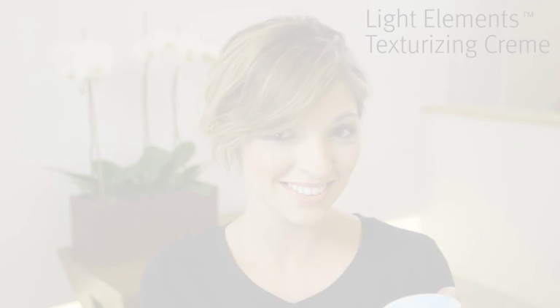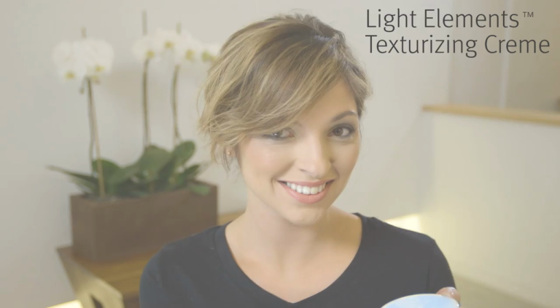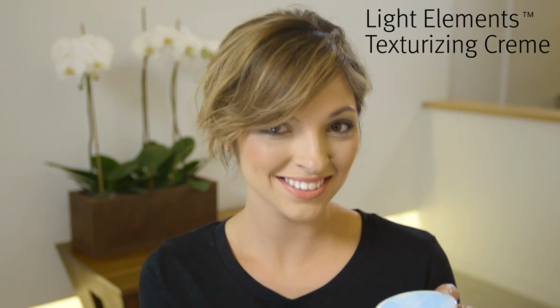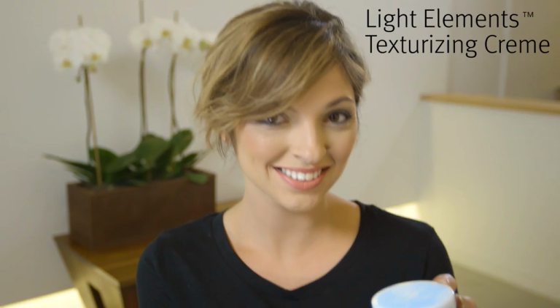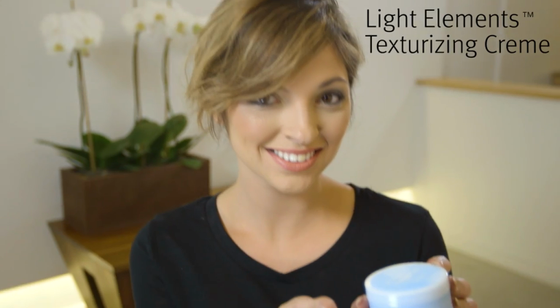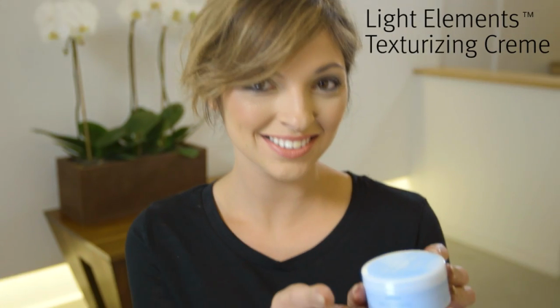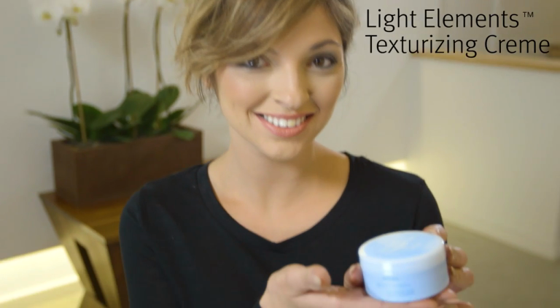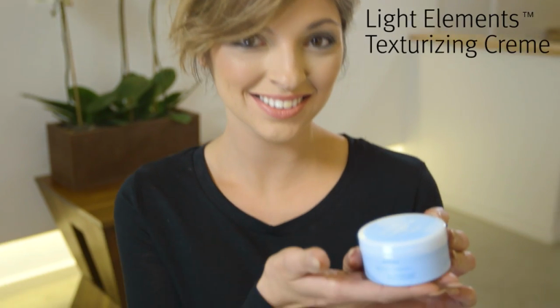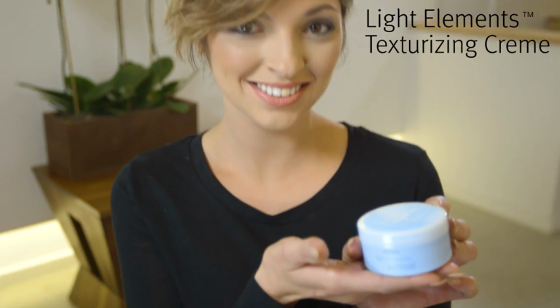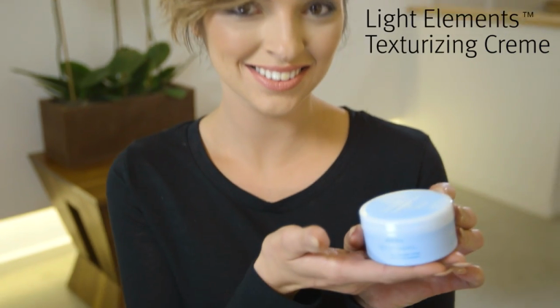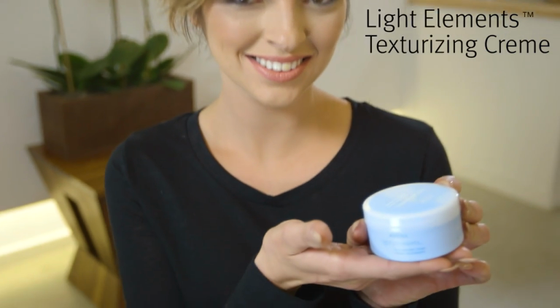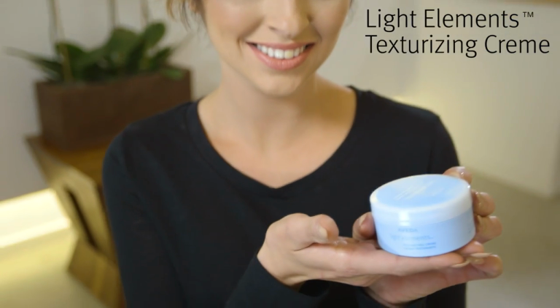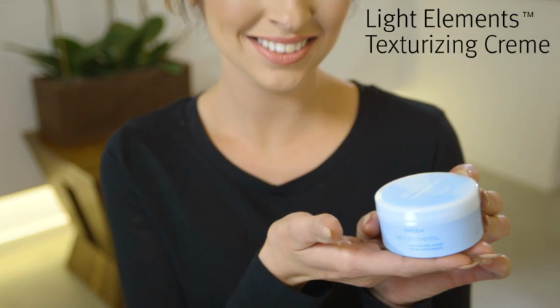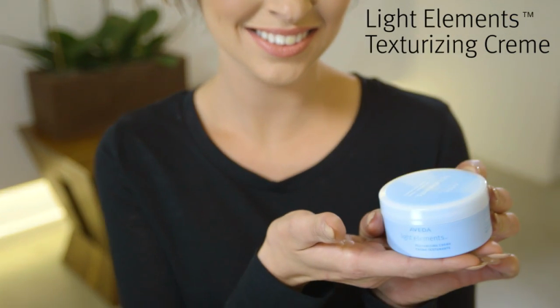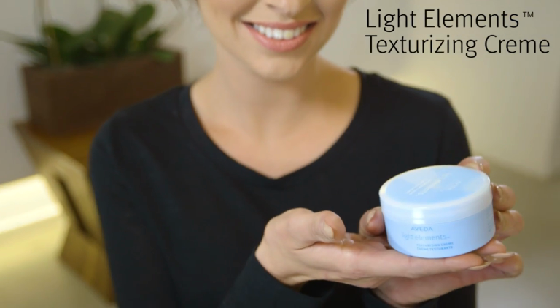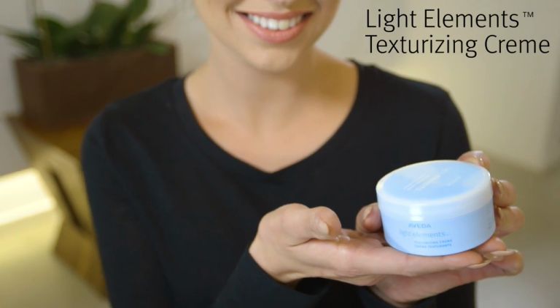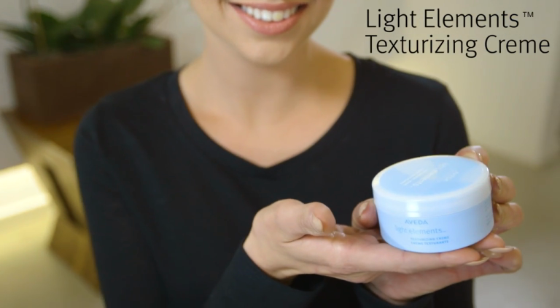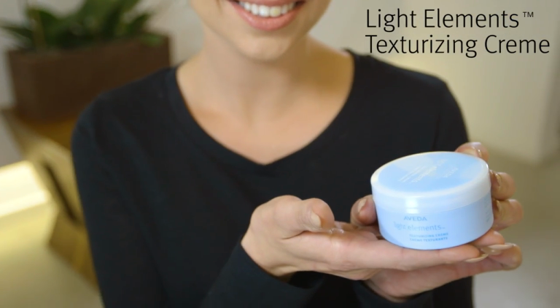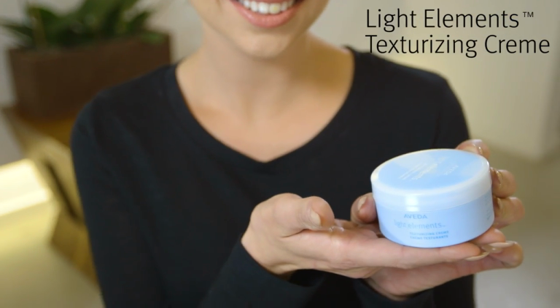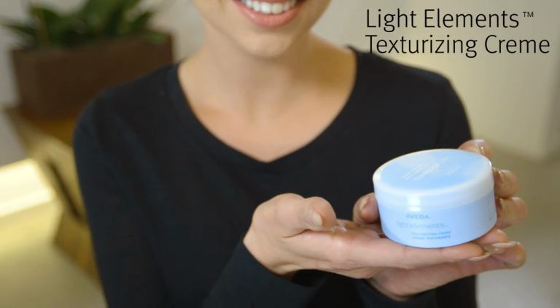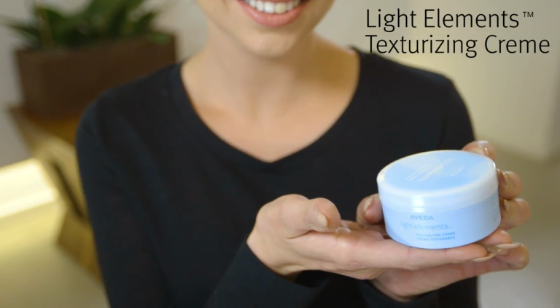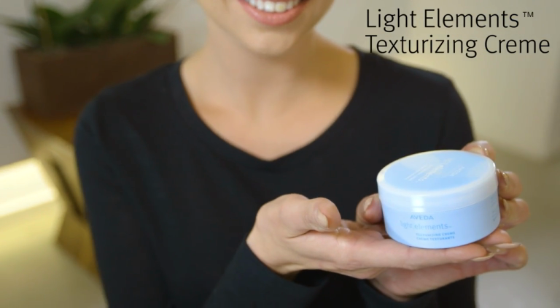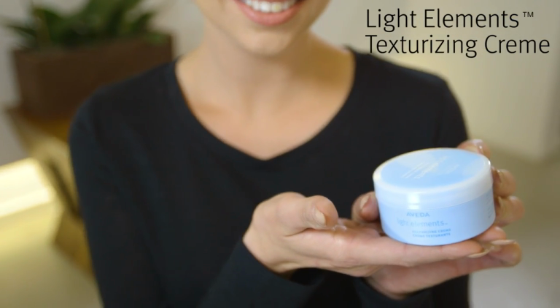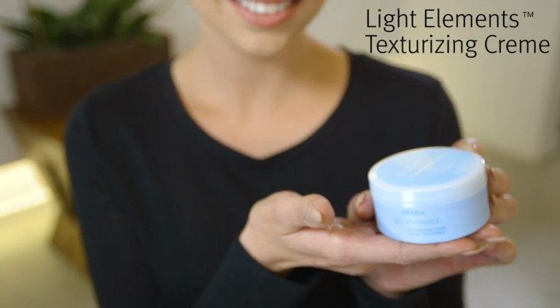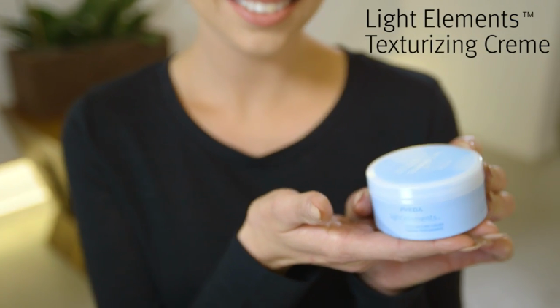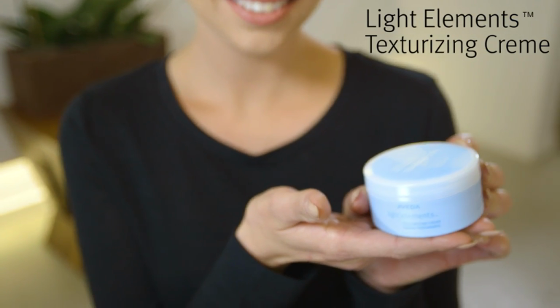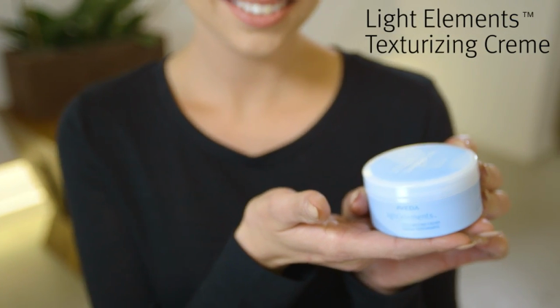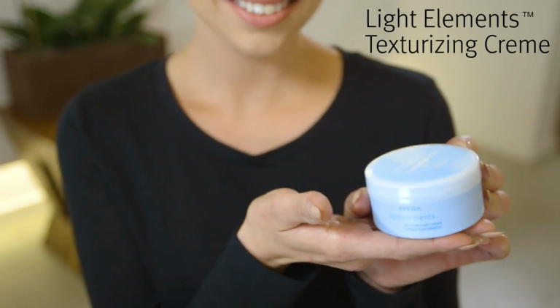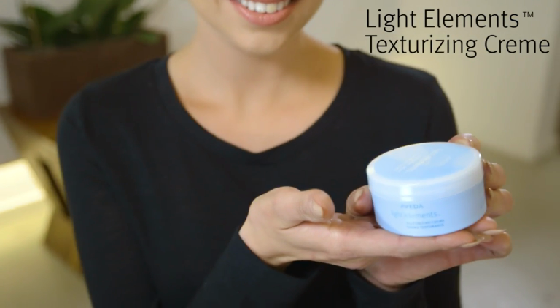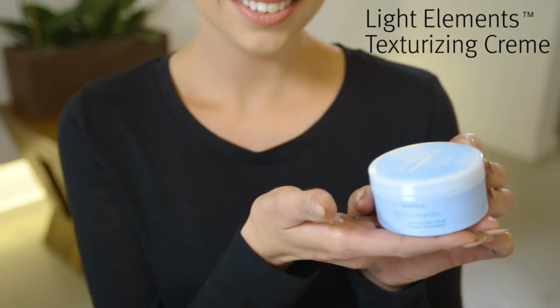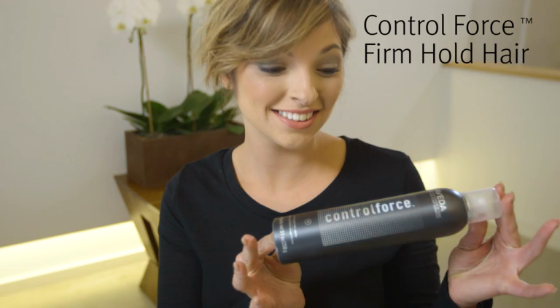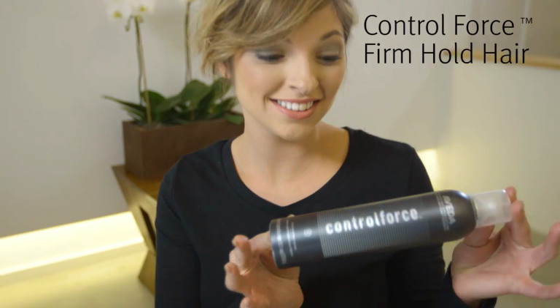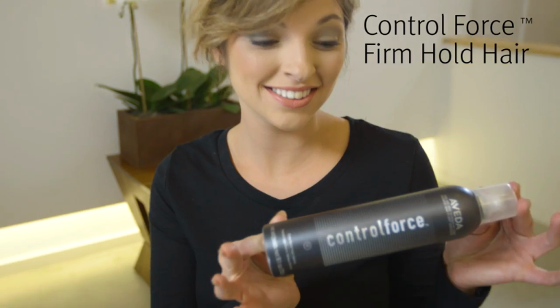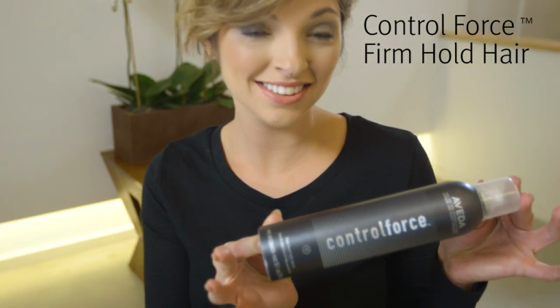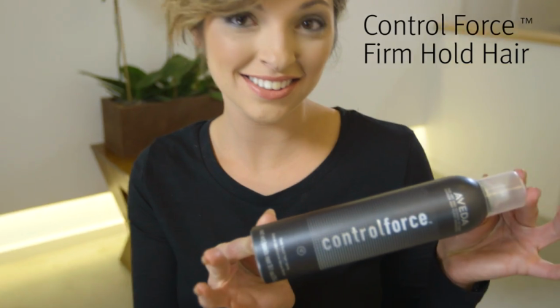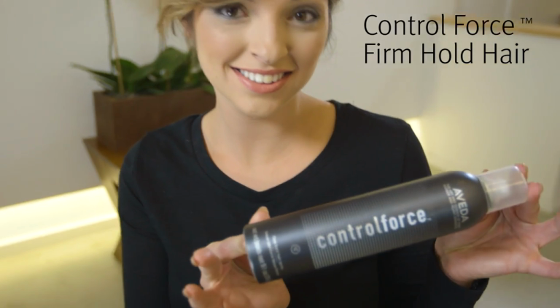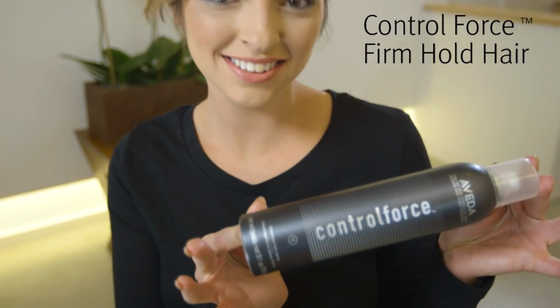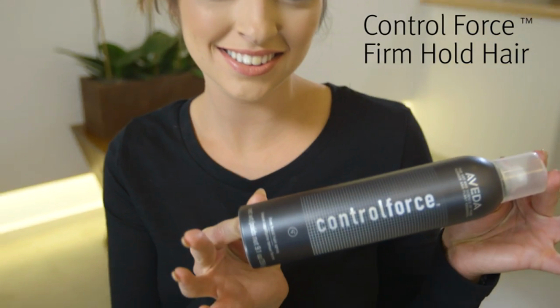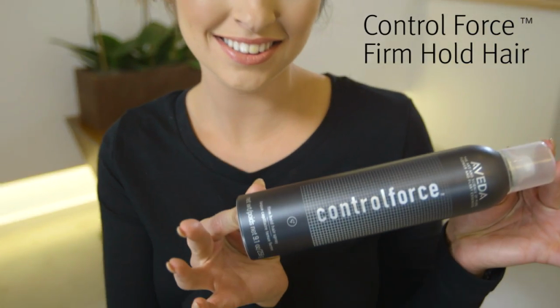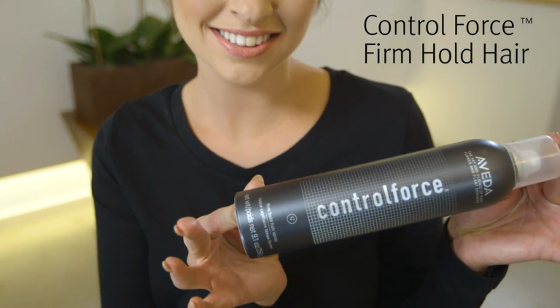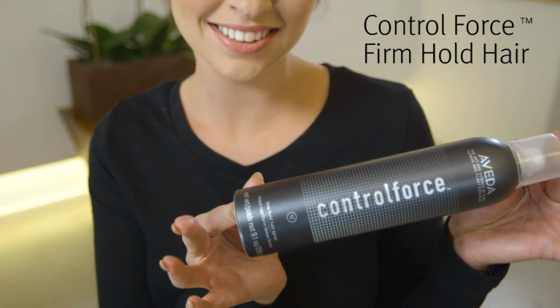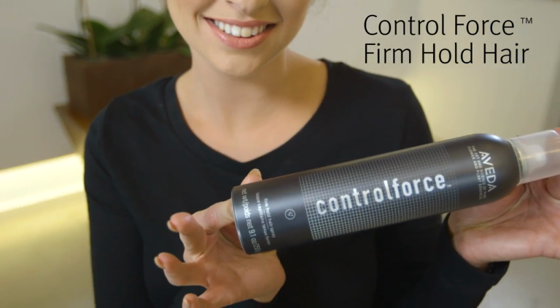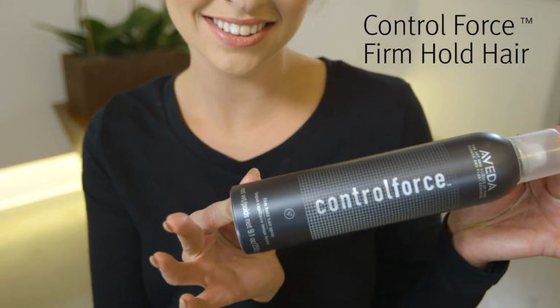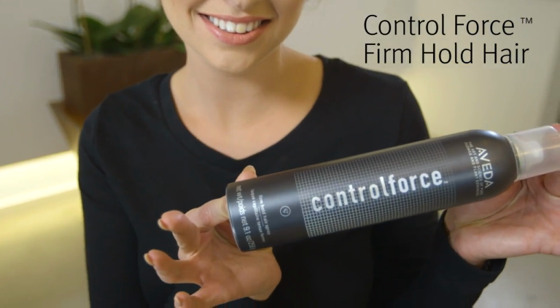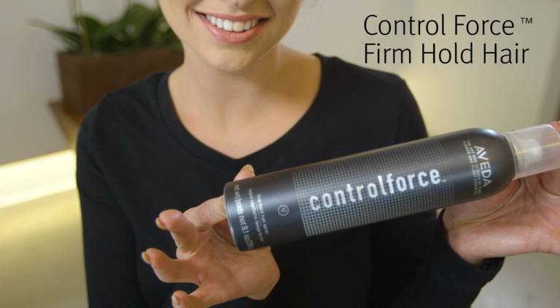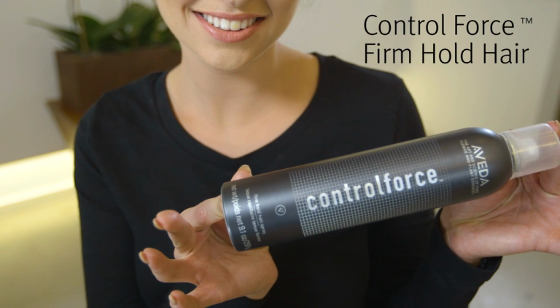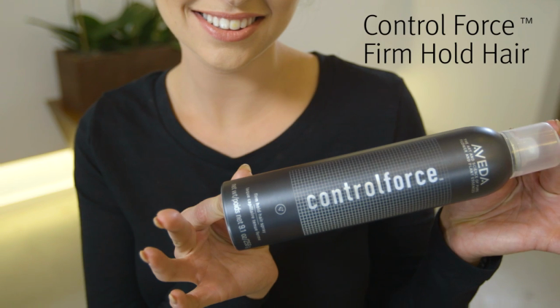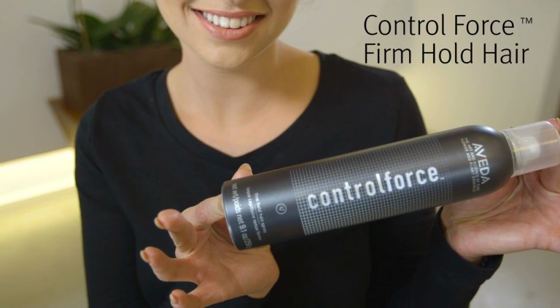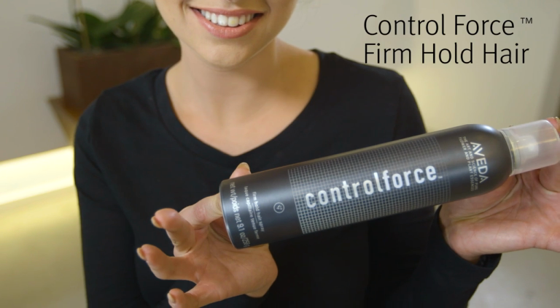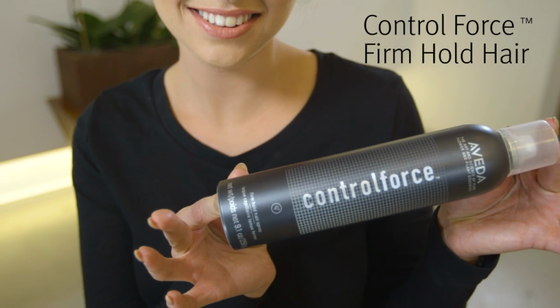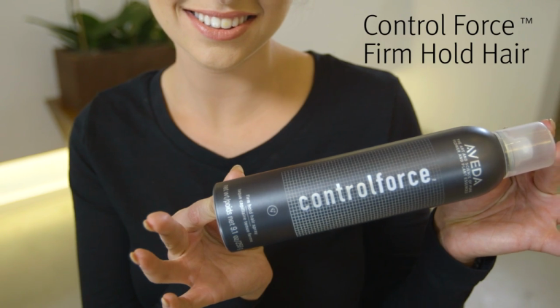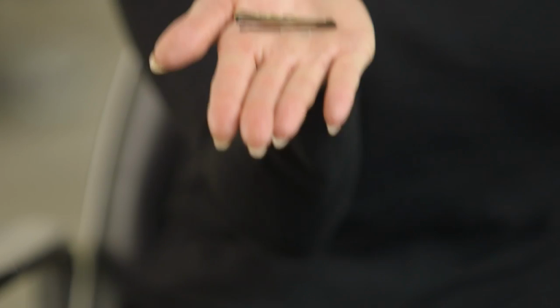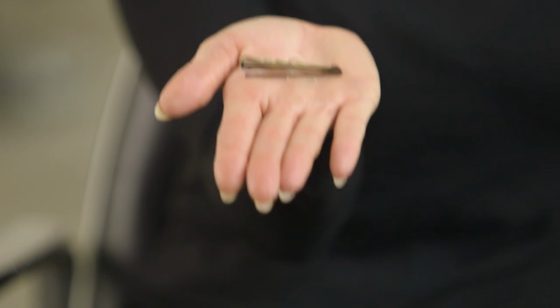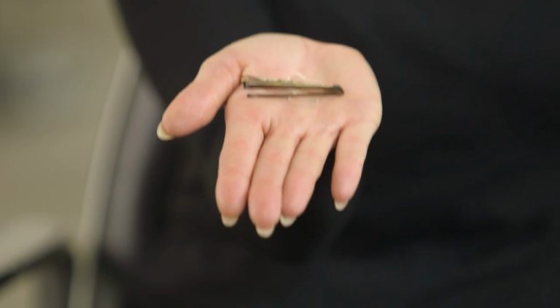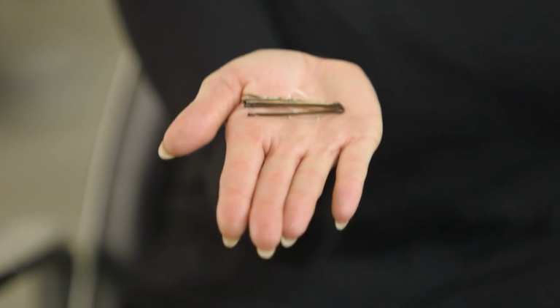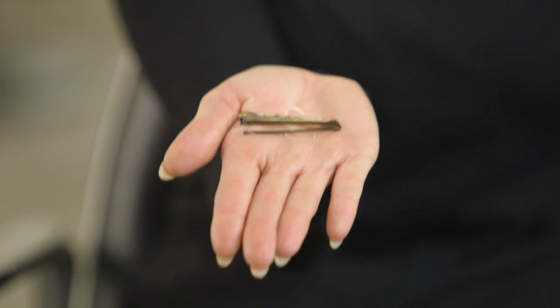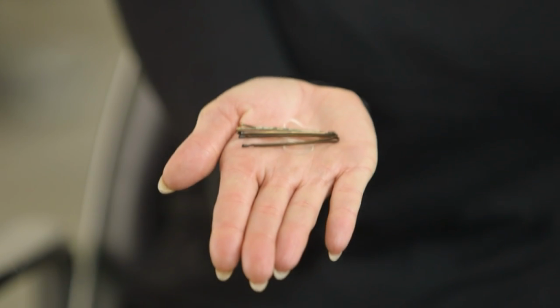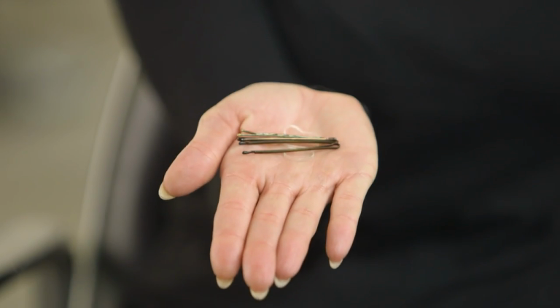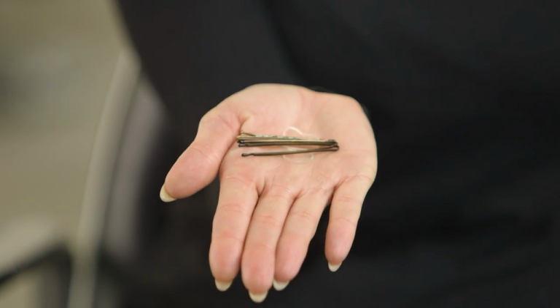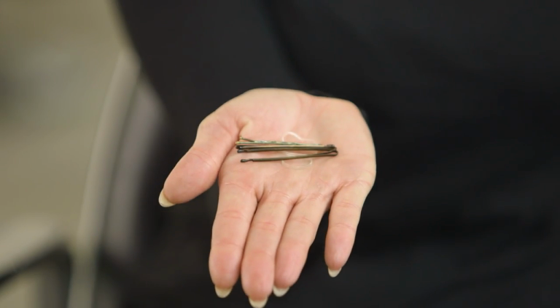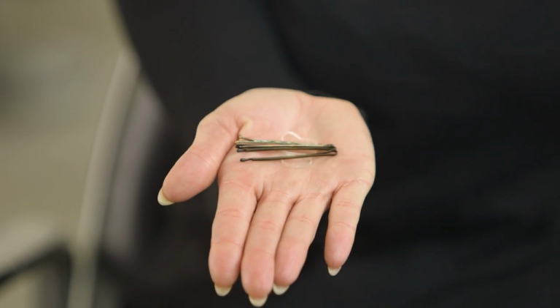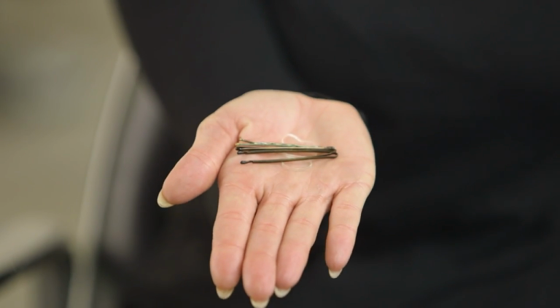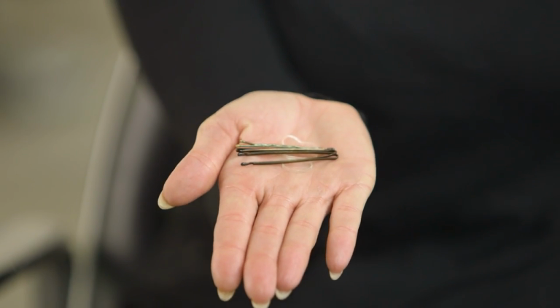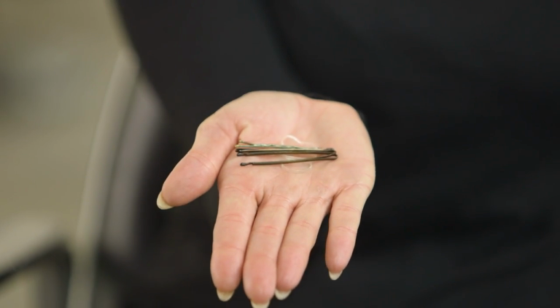Here's what you'll need: Light Elements Texturizing Cream, Control Force Firm Hold Hairspray, elastics, and bobby pins.